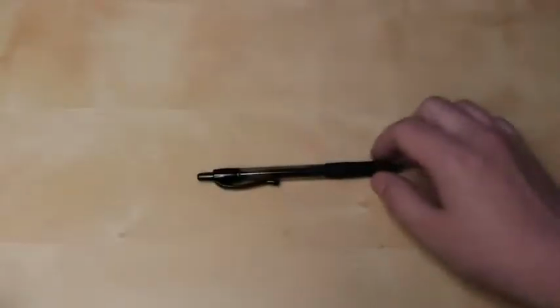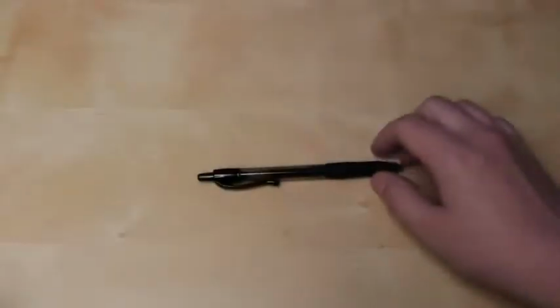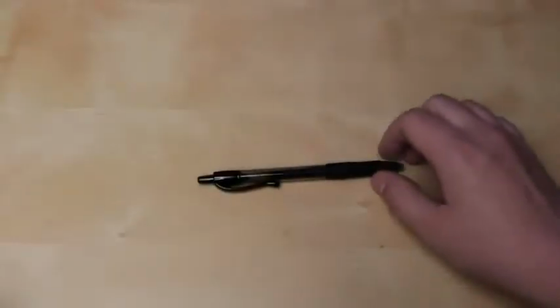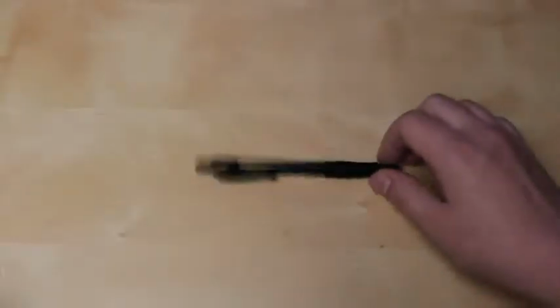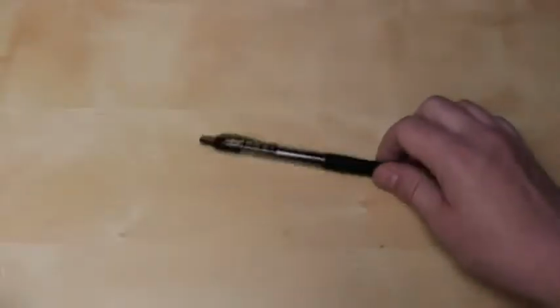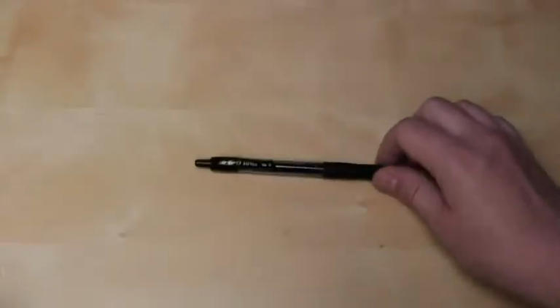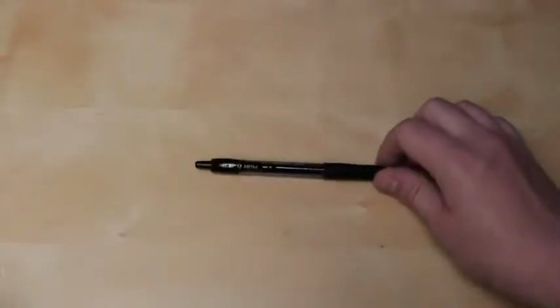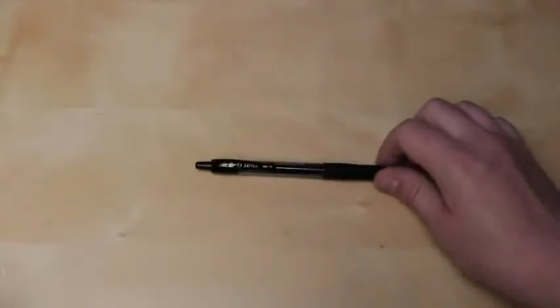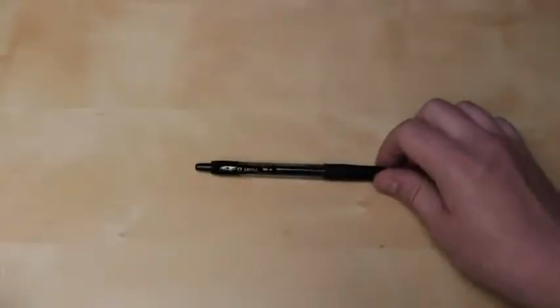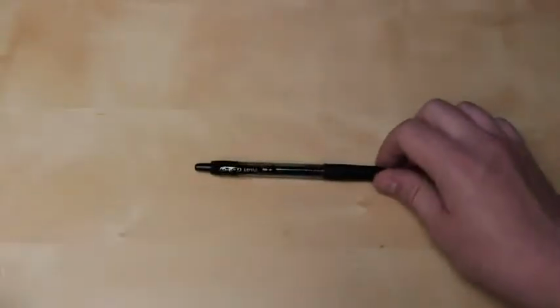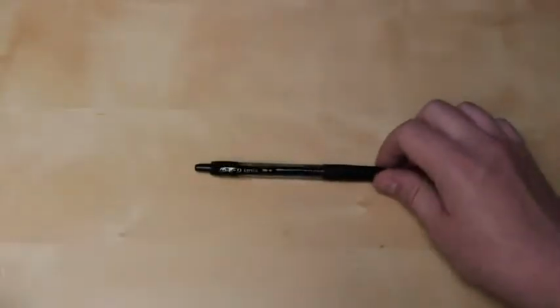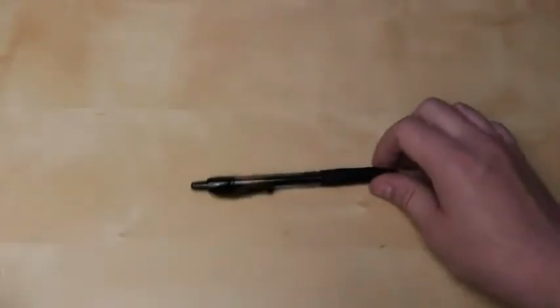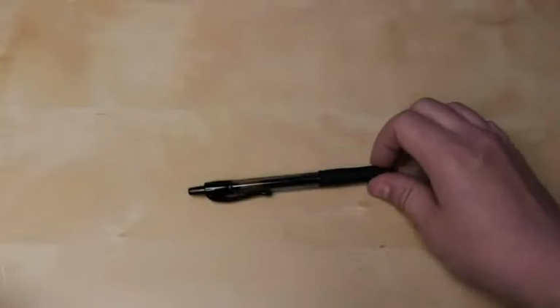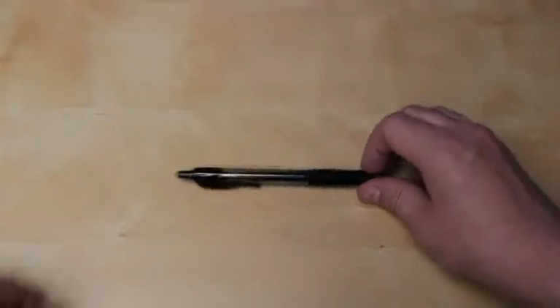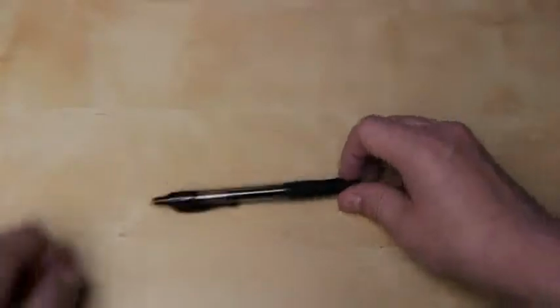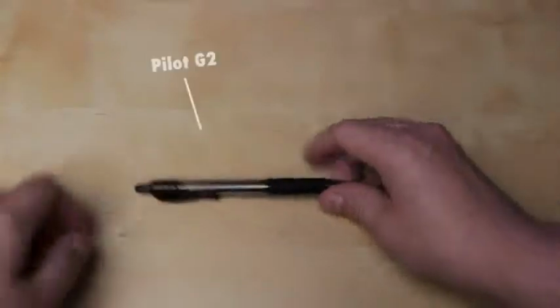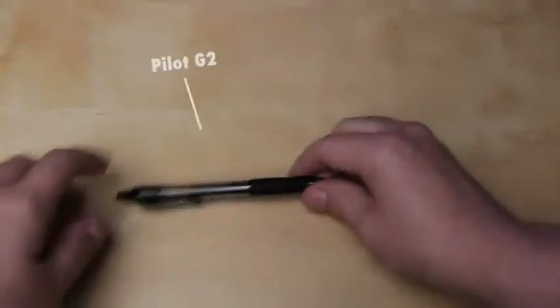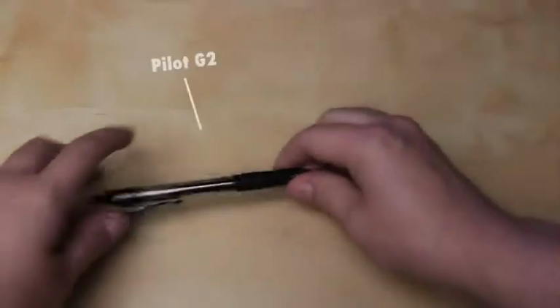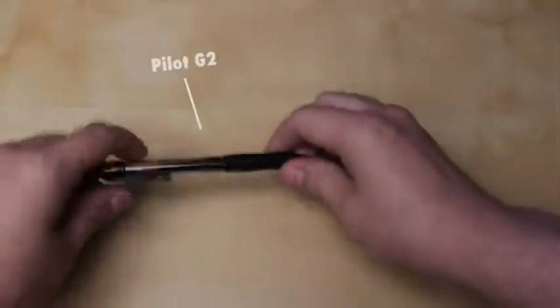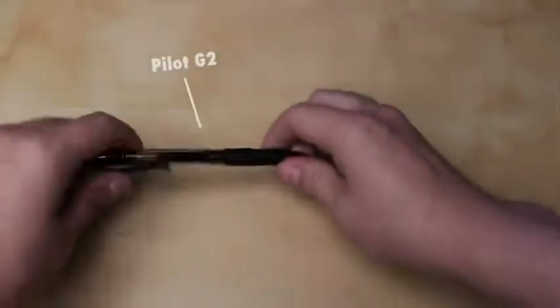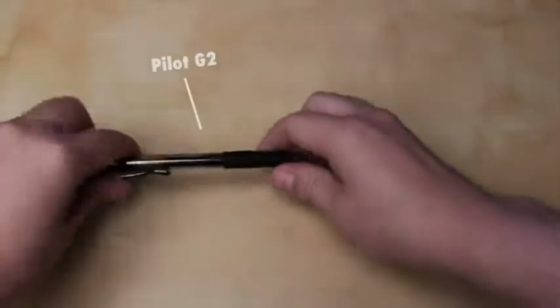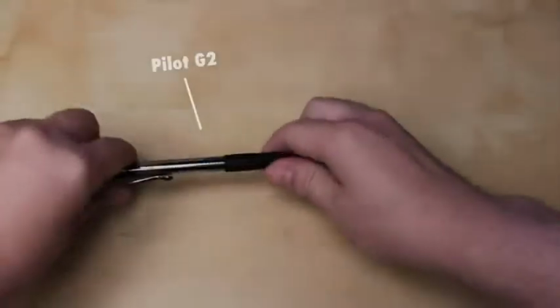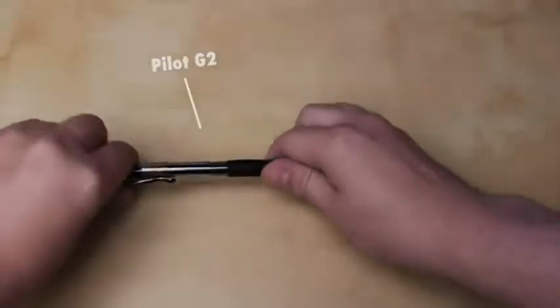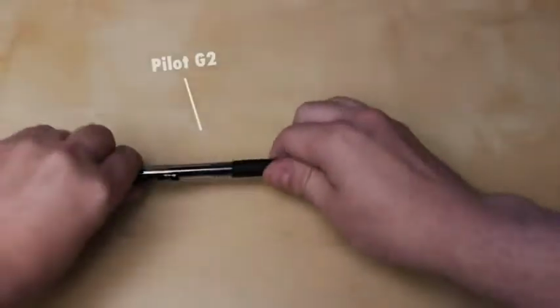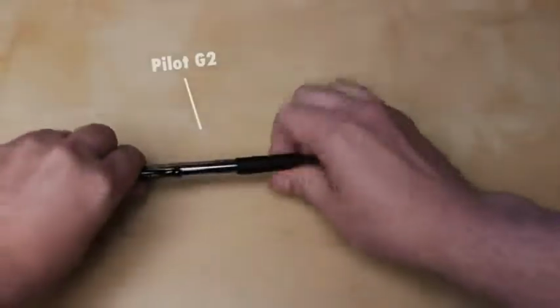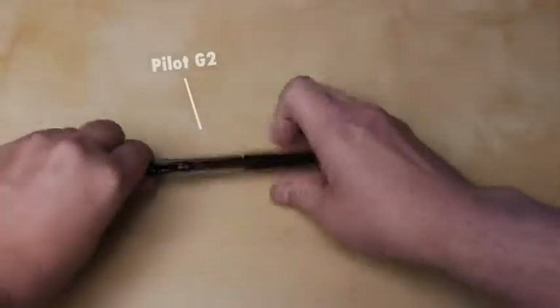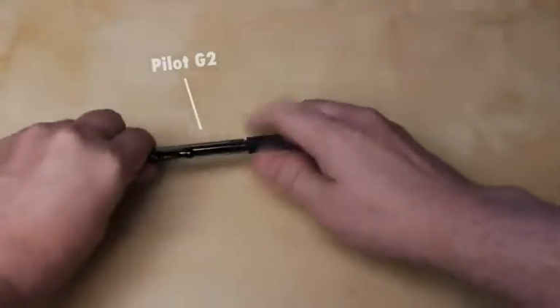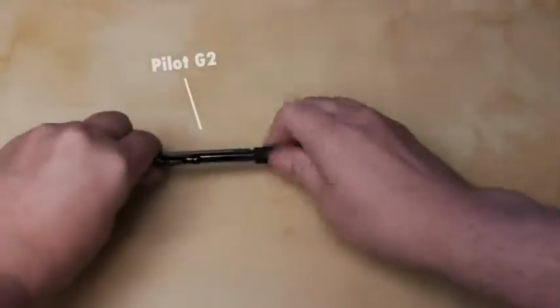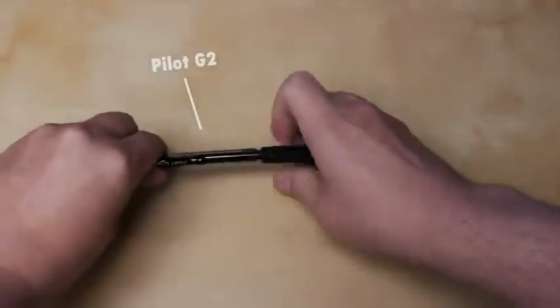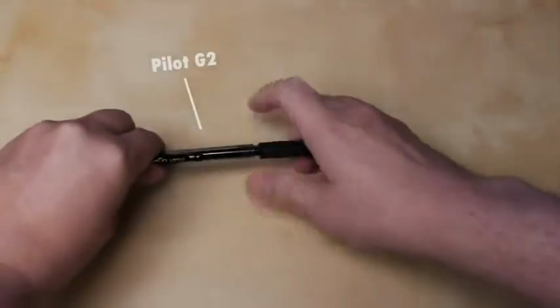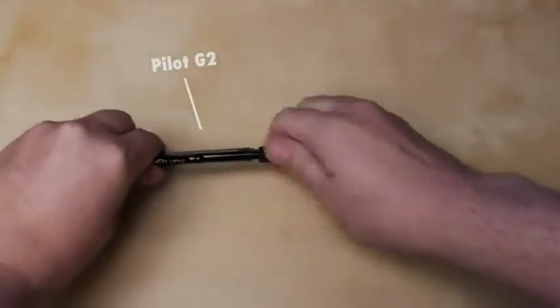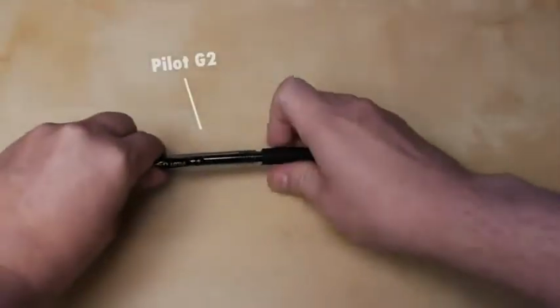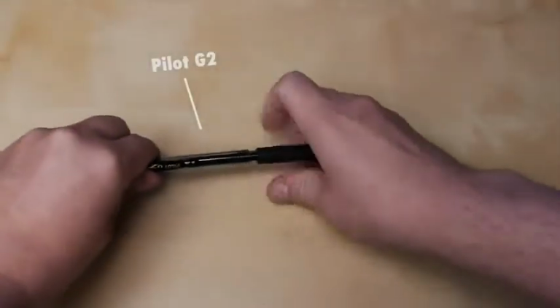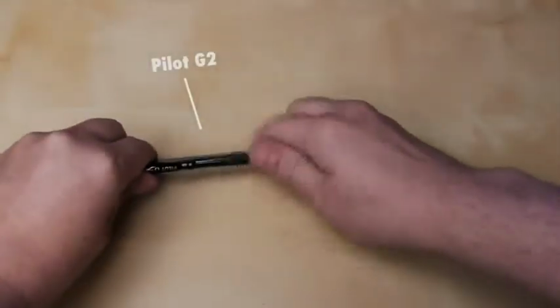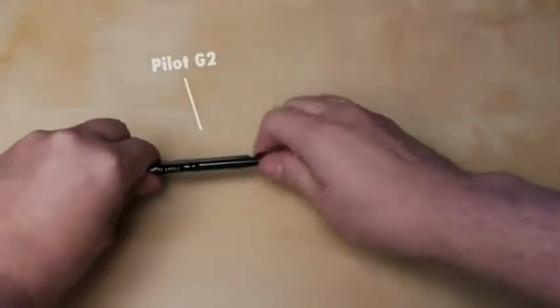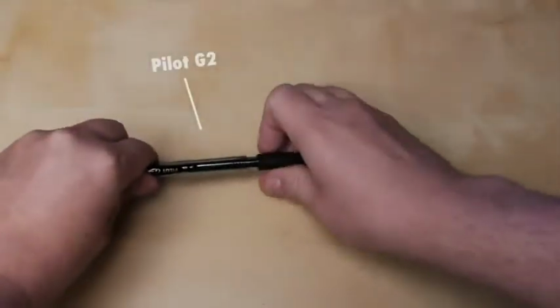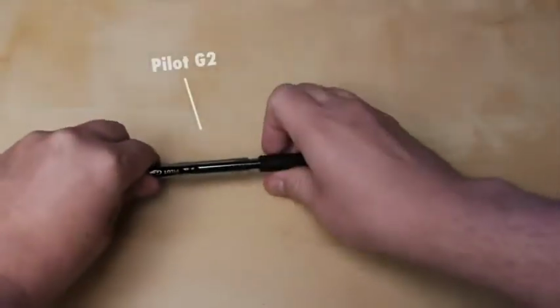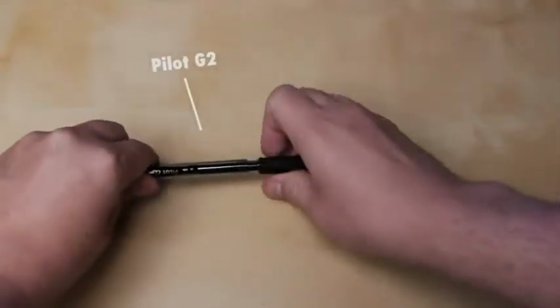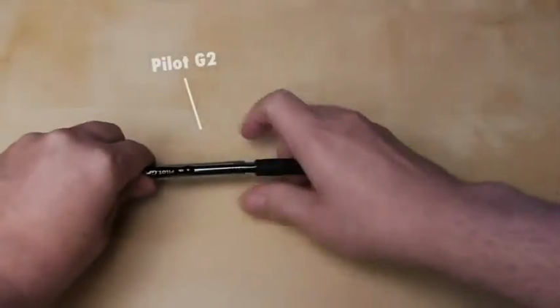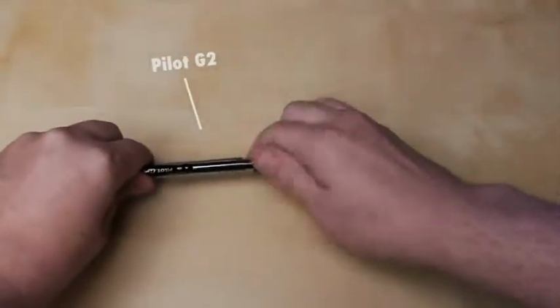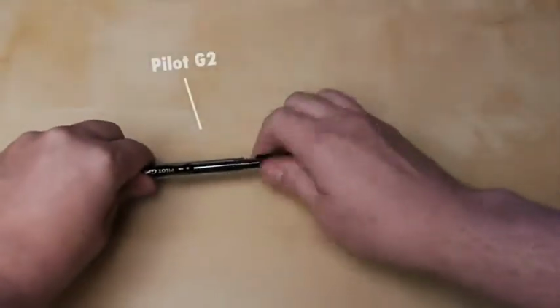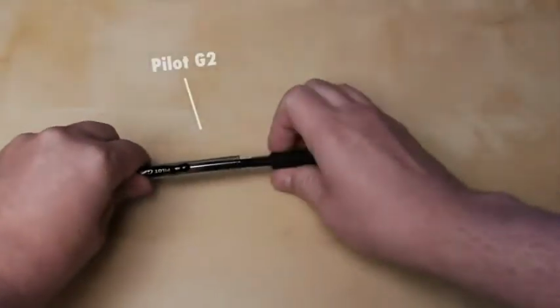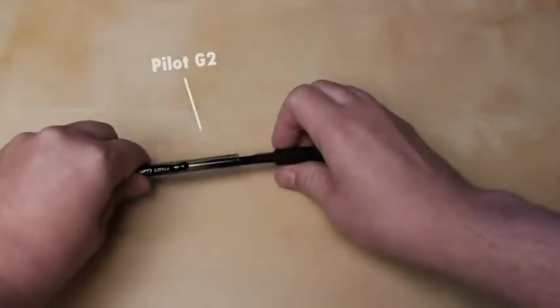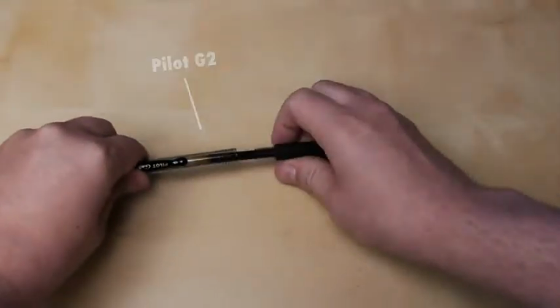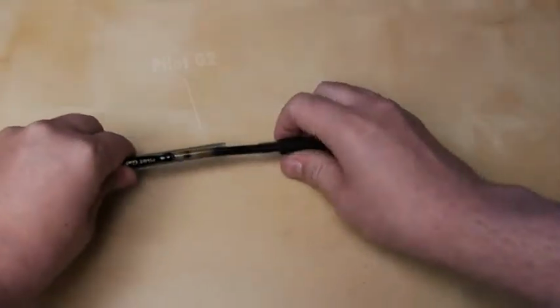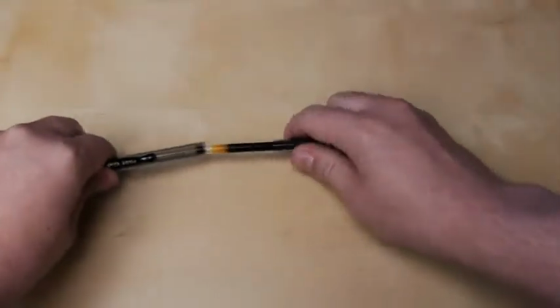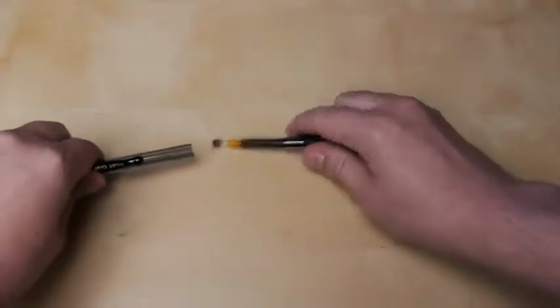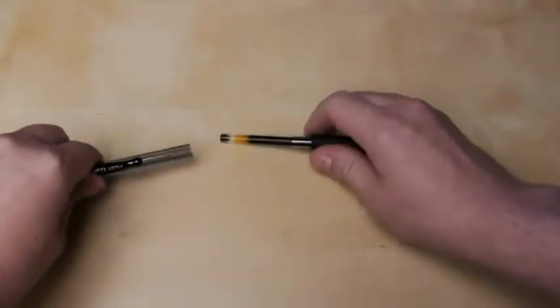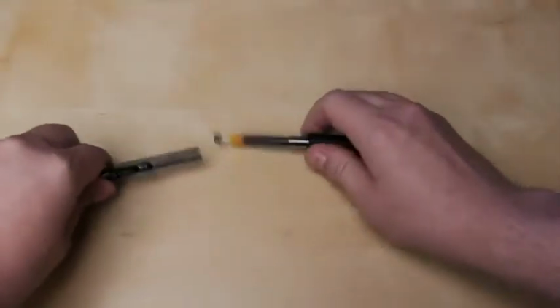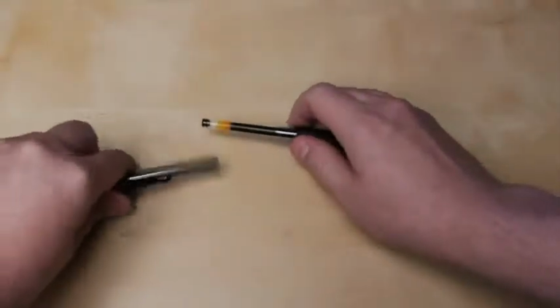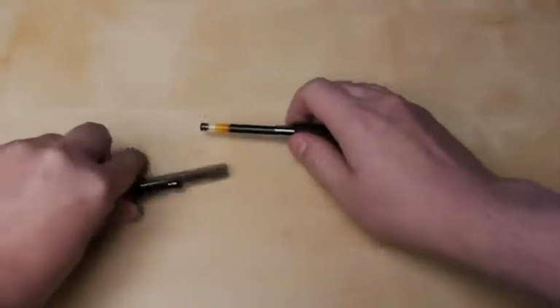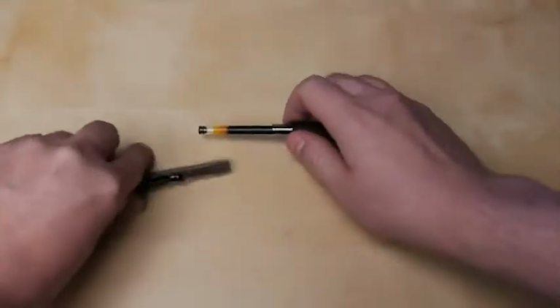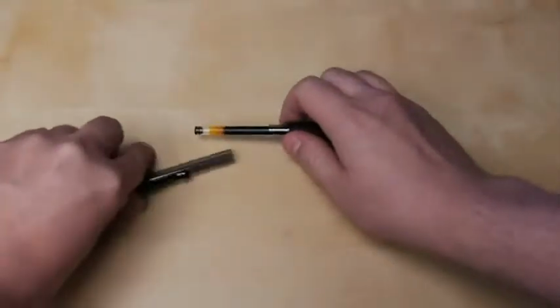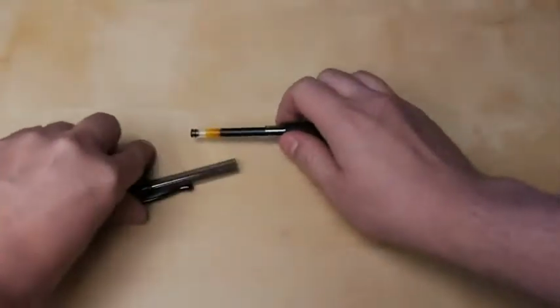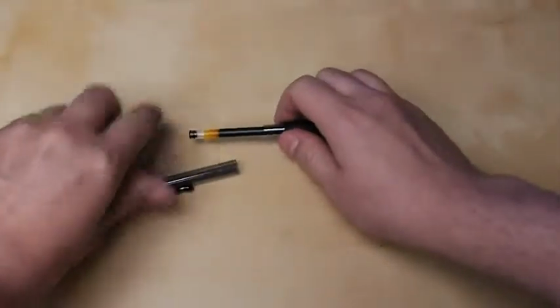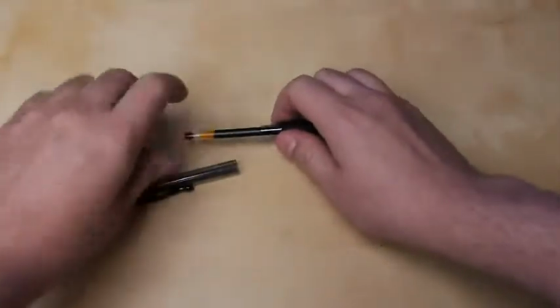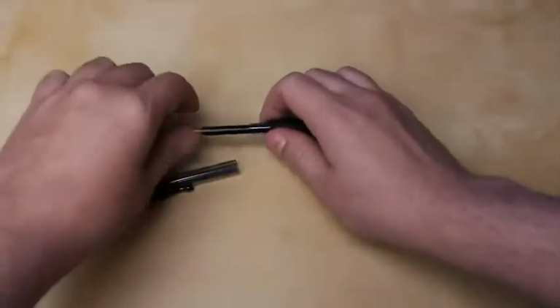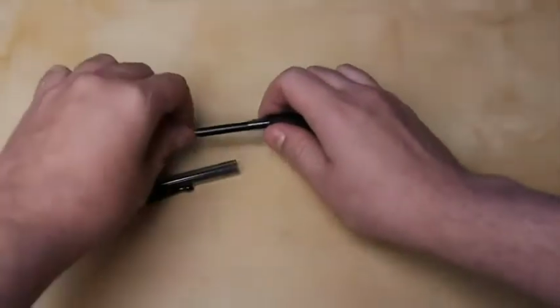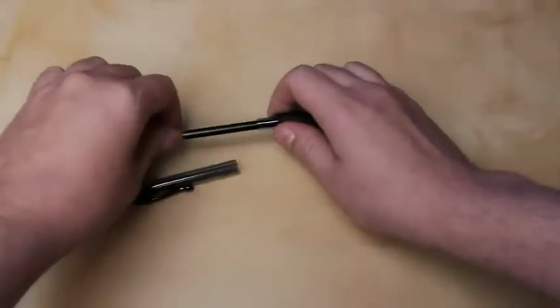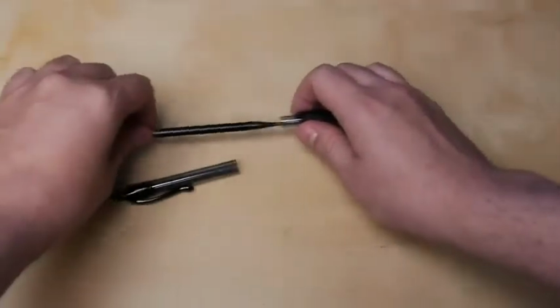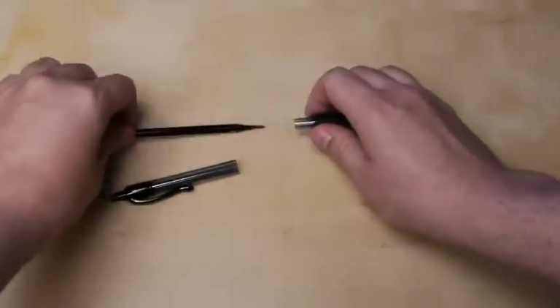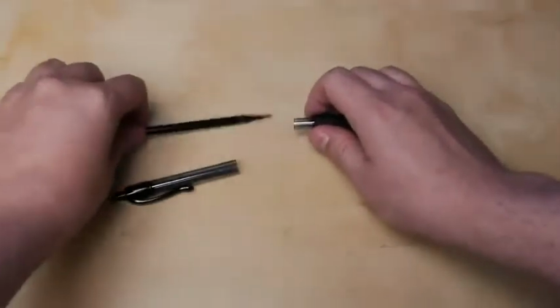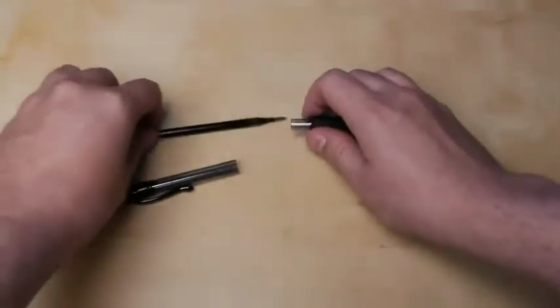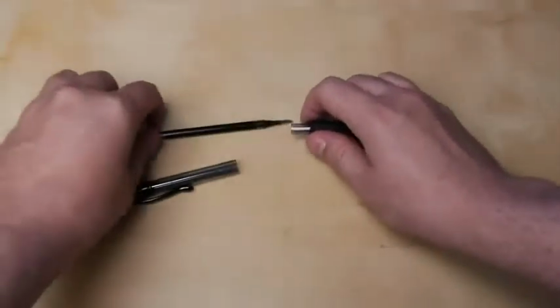Today we're going to show you how to make a pretty harmless pen gun, just for fun. I'm using a Pilot G2 here because it's what I had around and it works best.